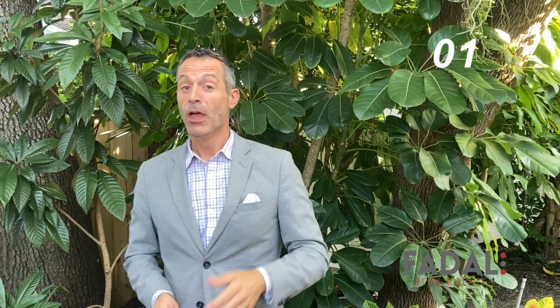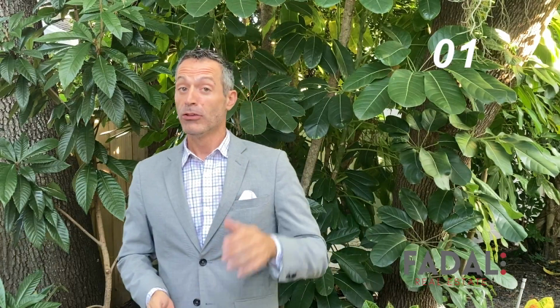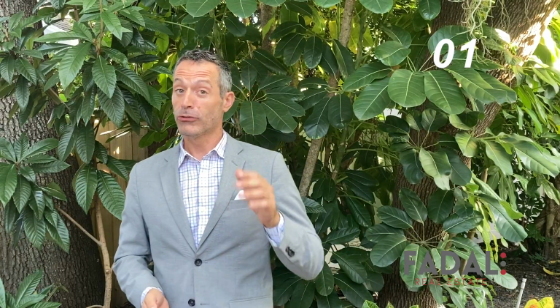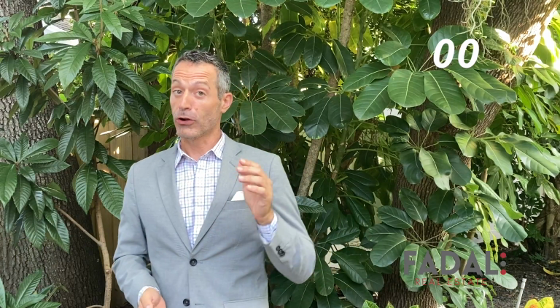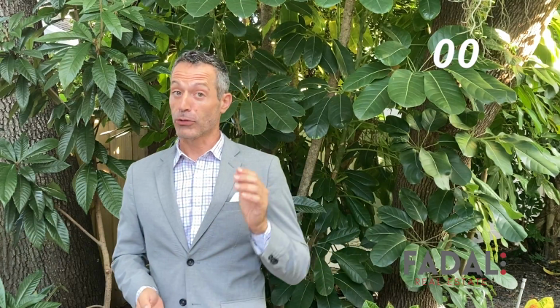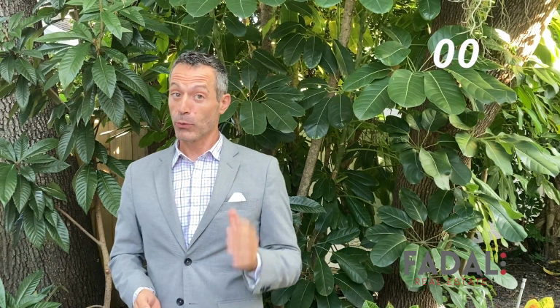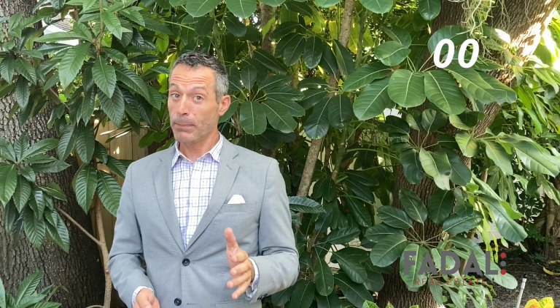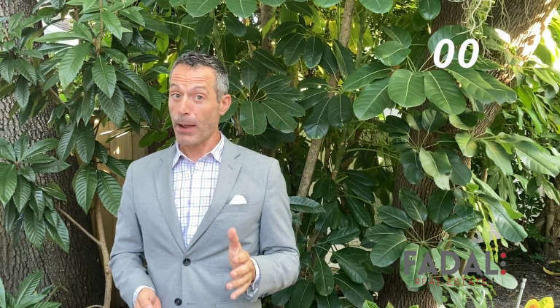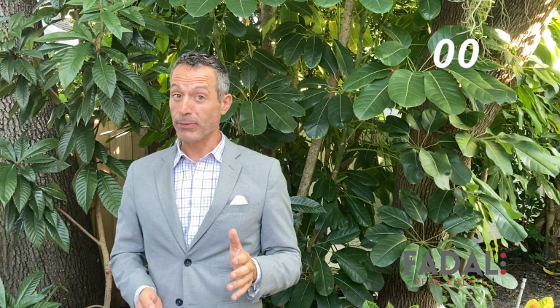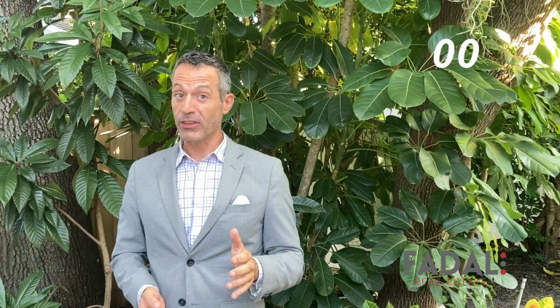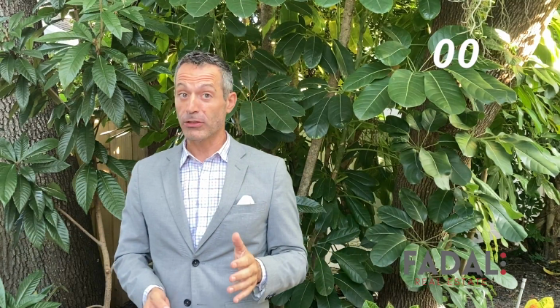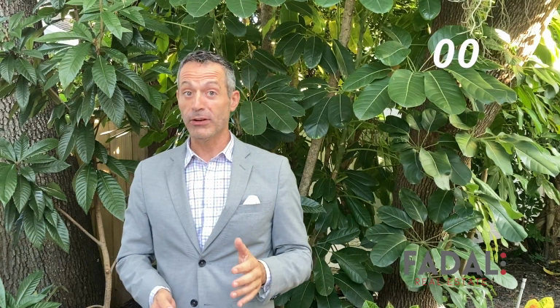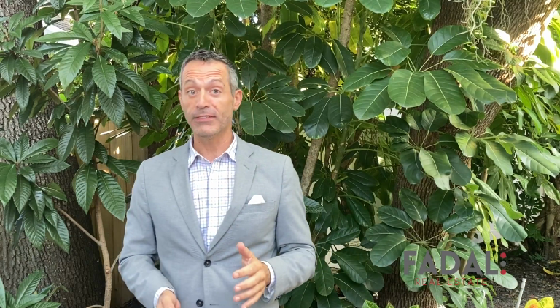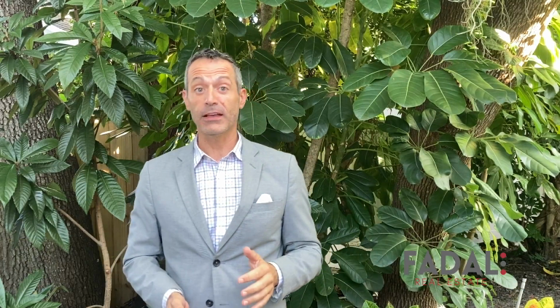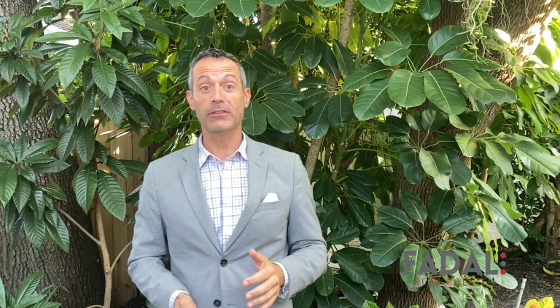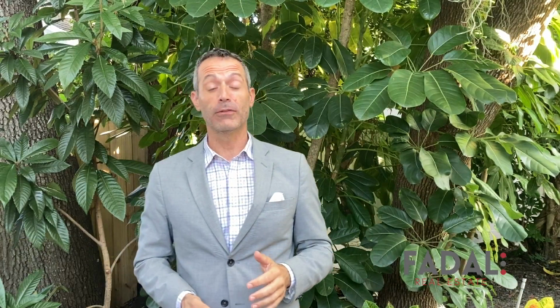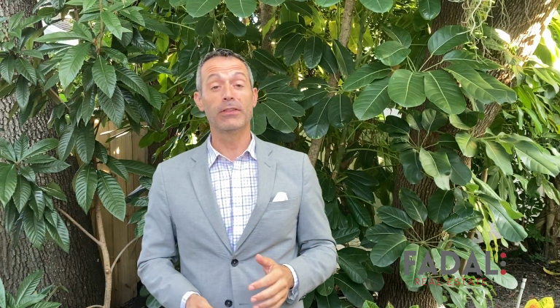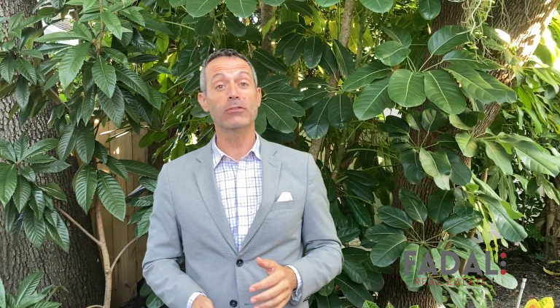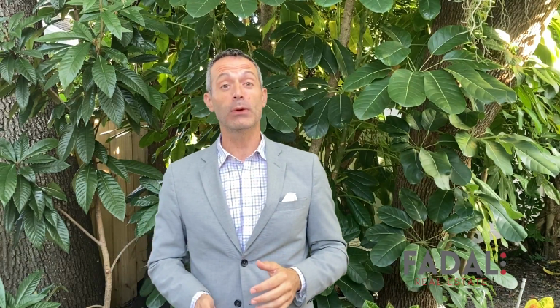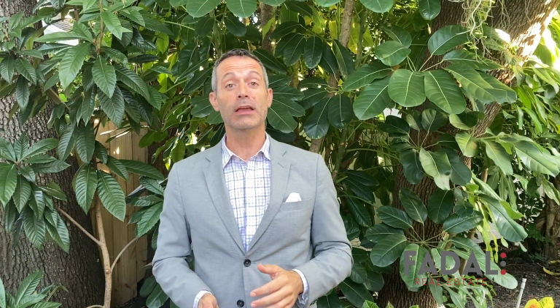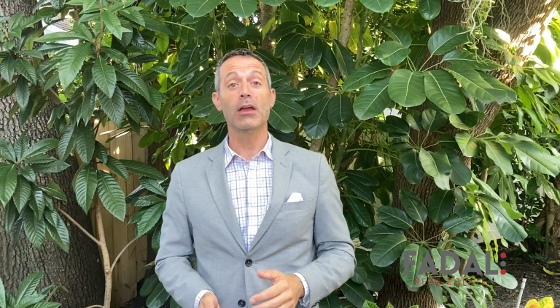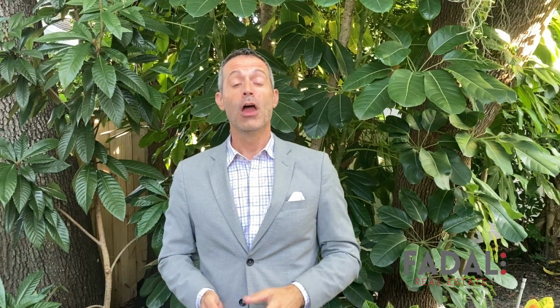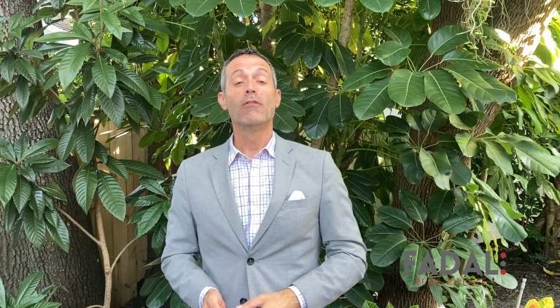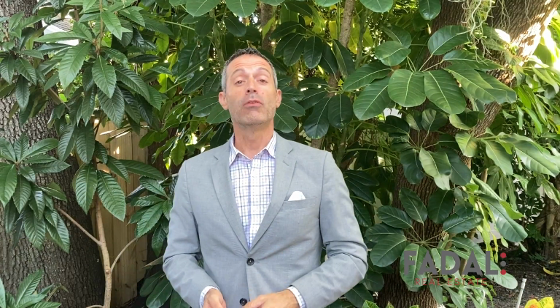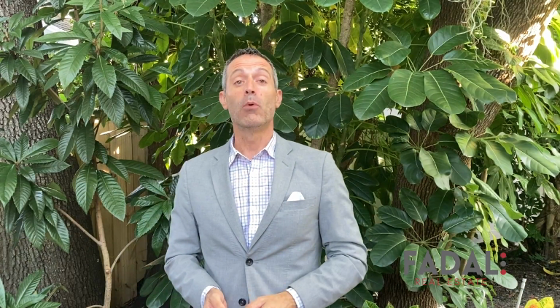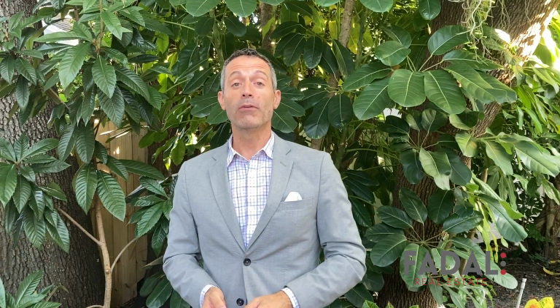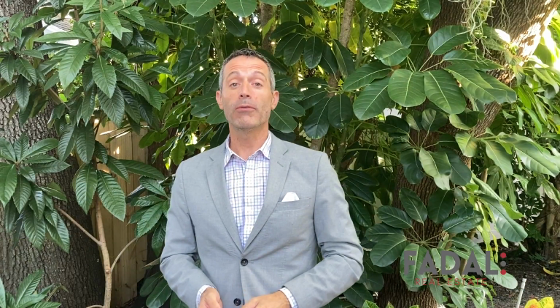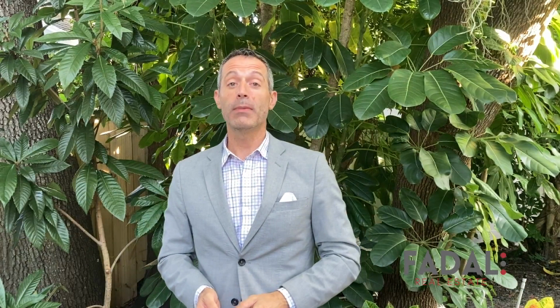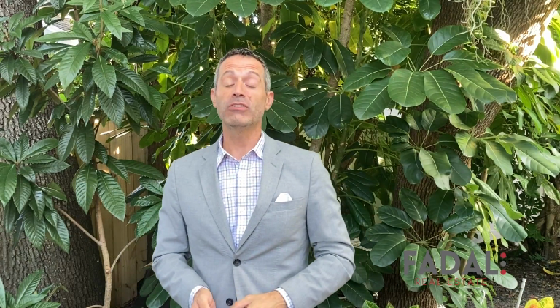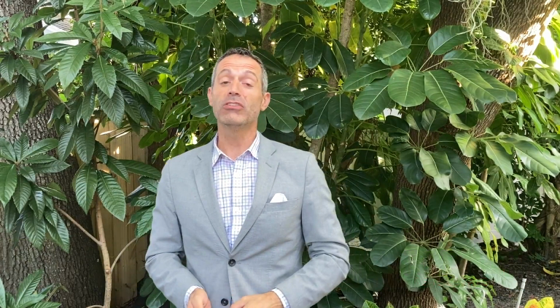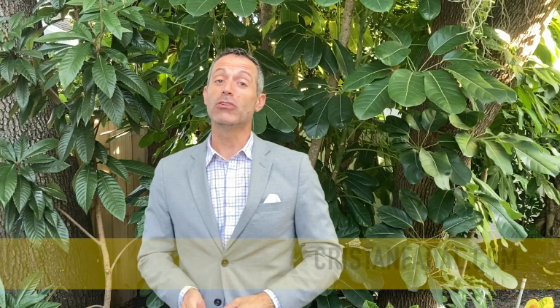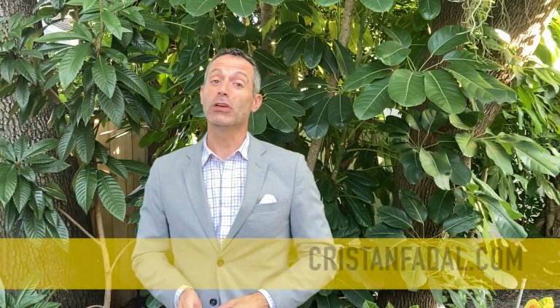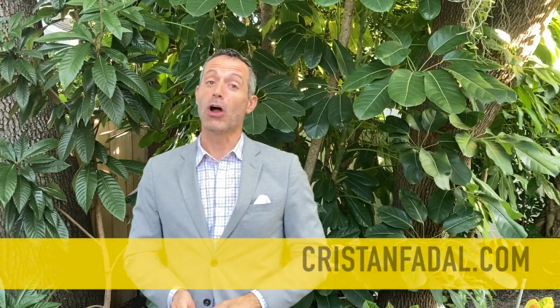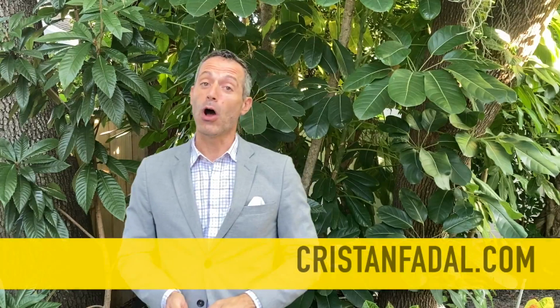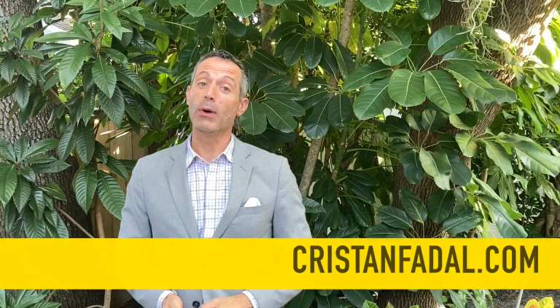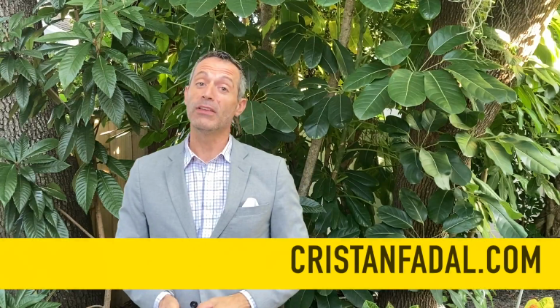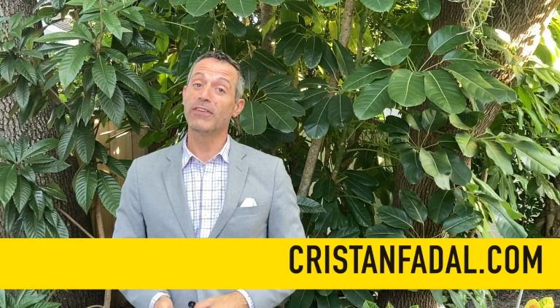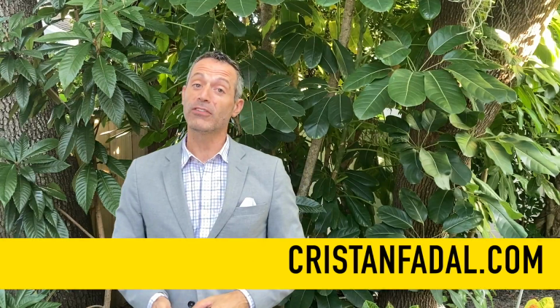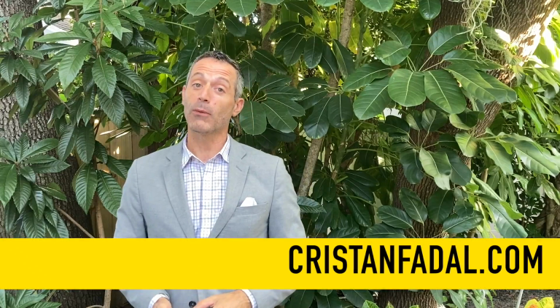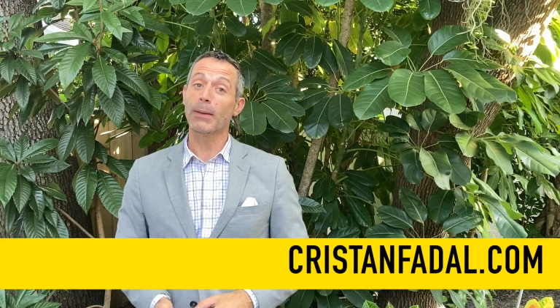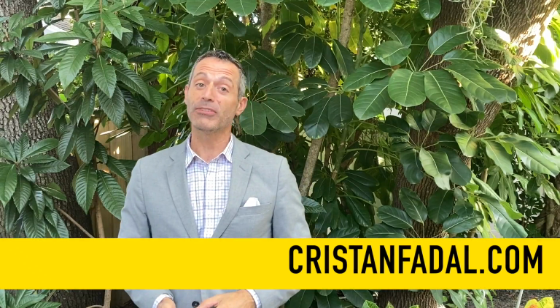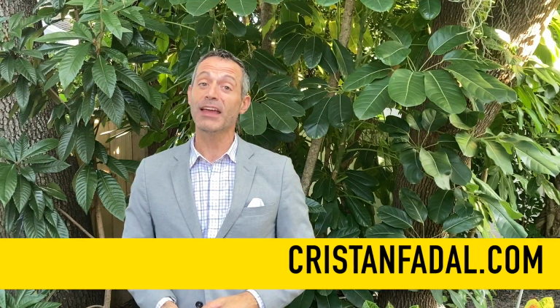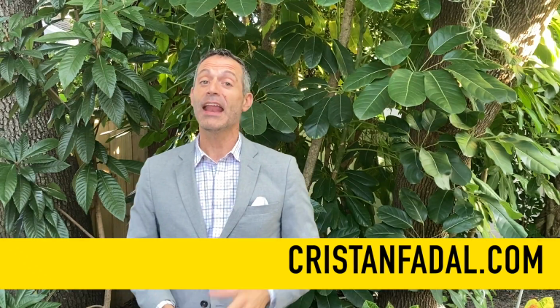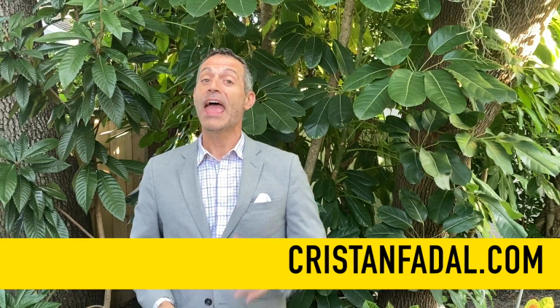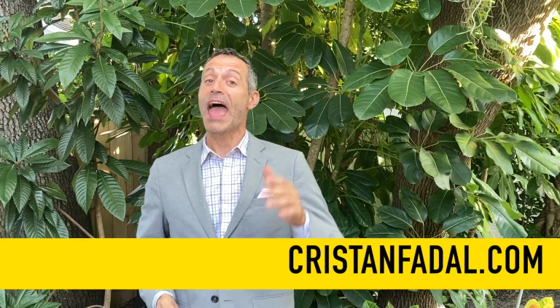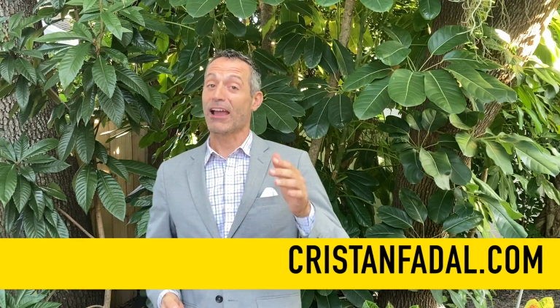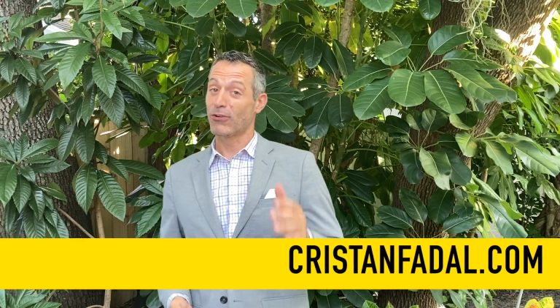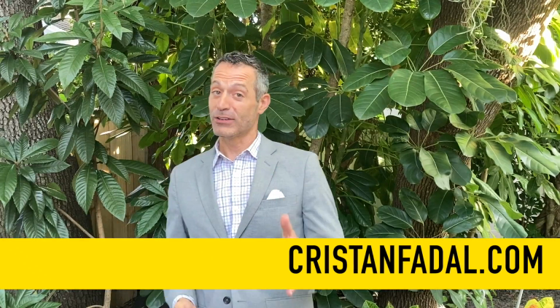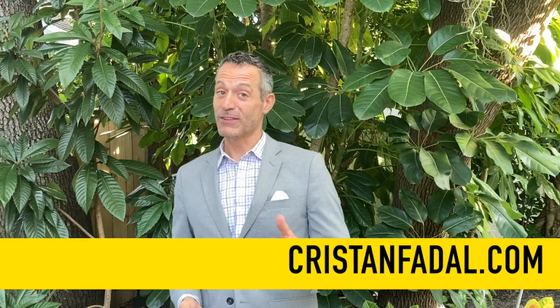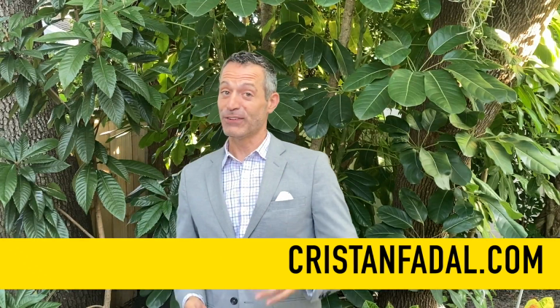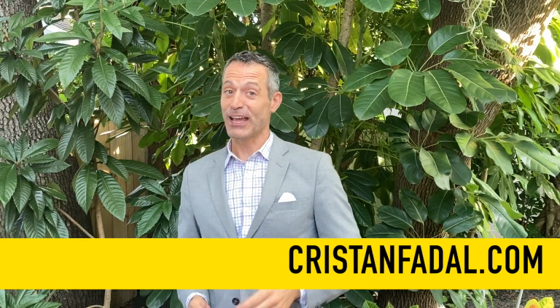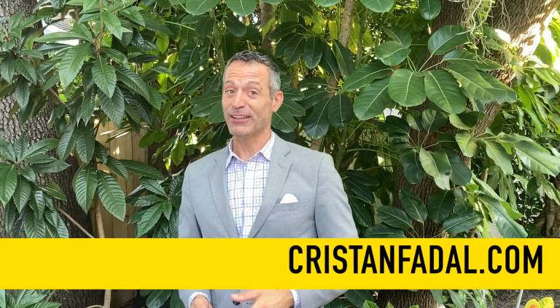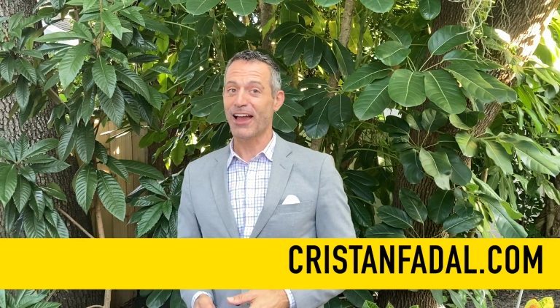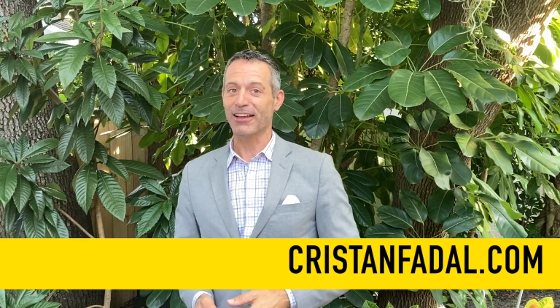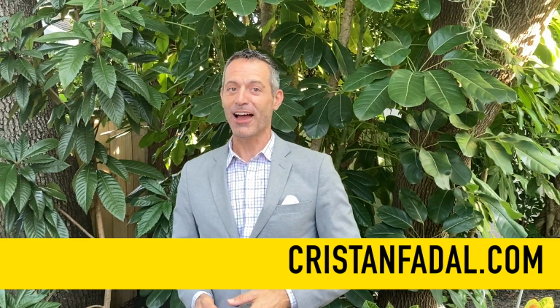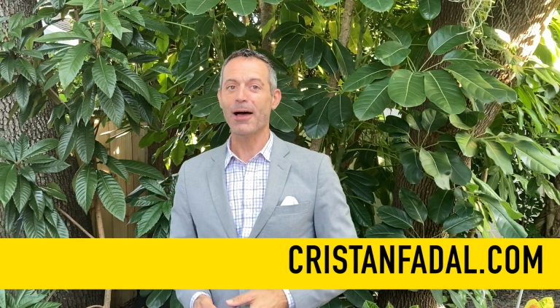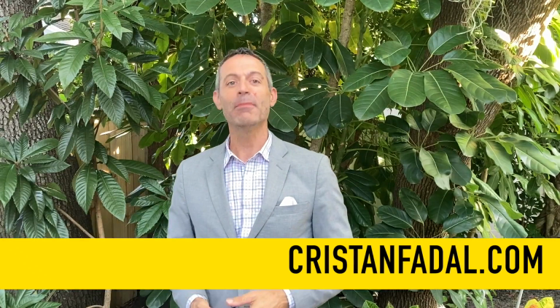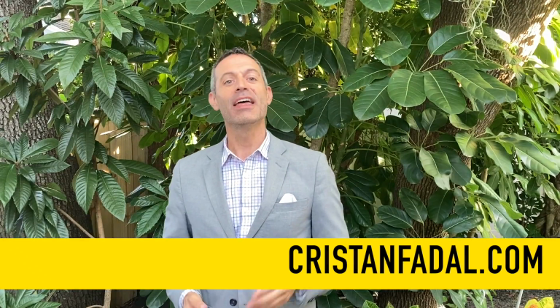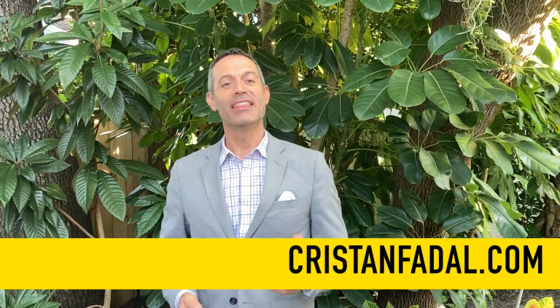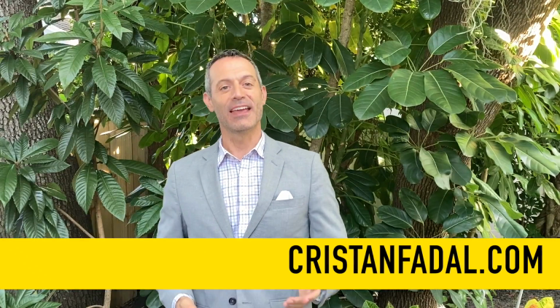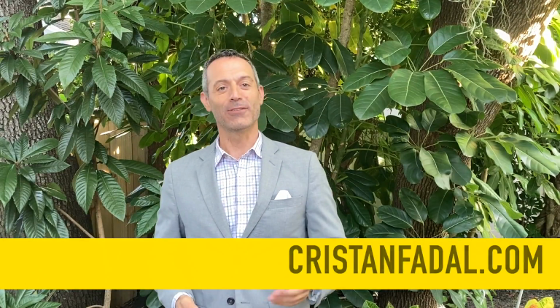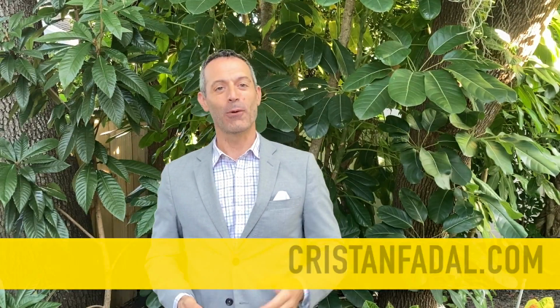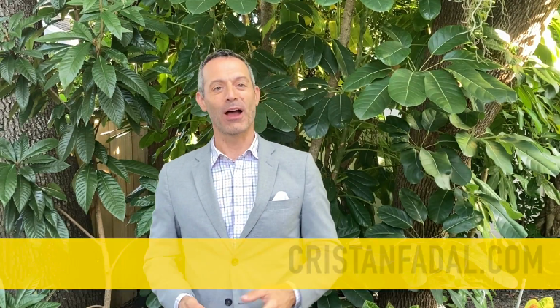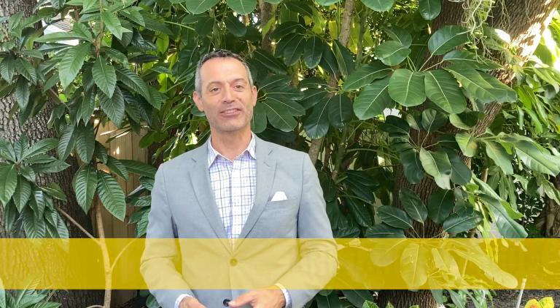Those are three properties in 30 seconds for this week. For more information, you can always visit our website at kristenfidel.com. Thanks for watching.